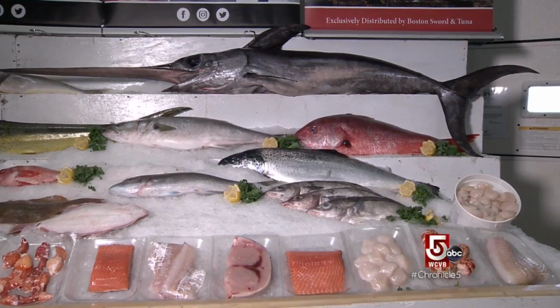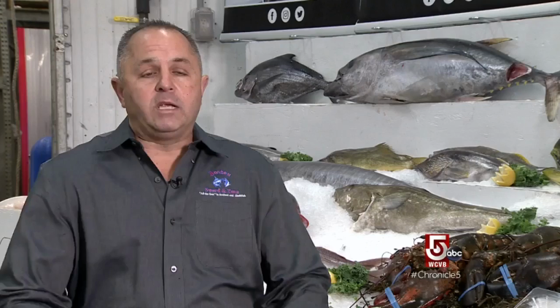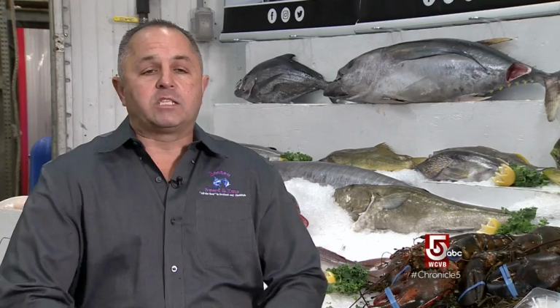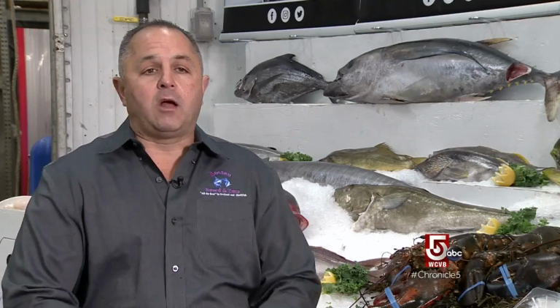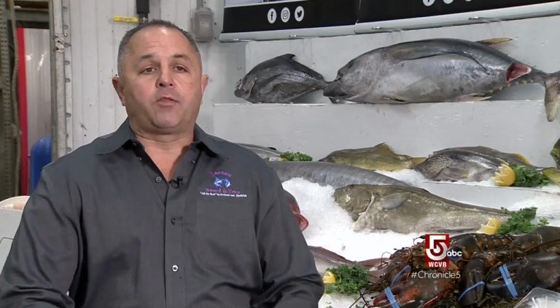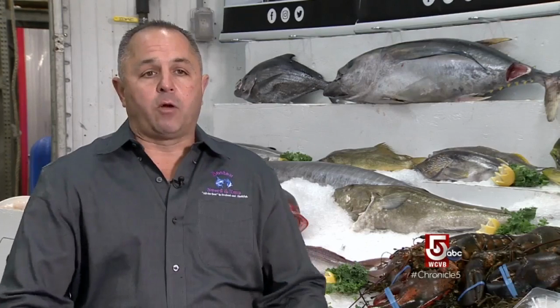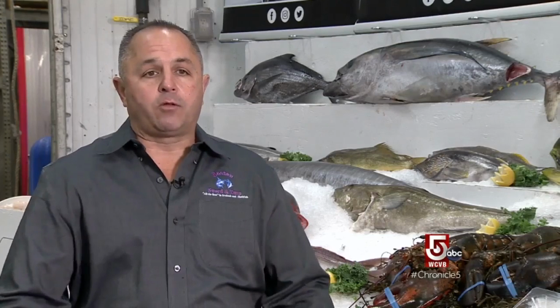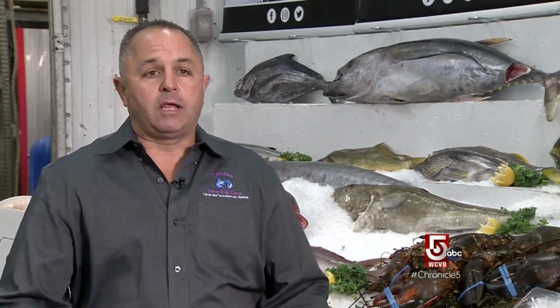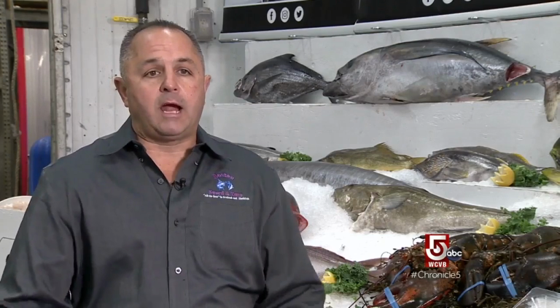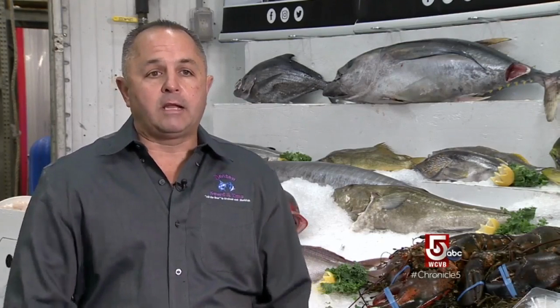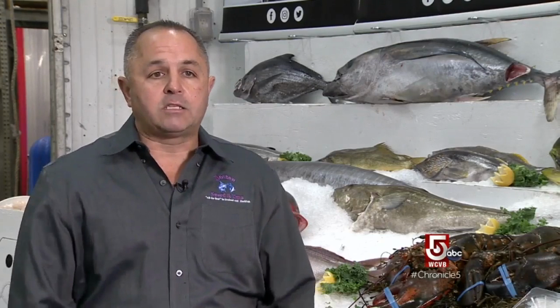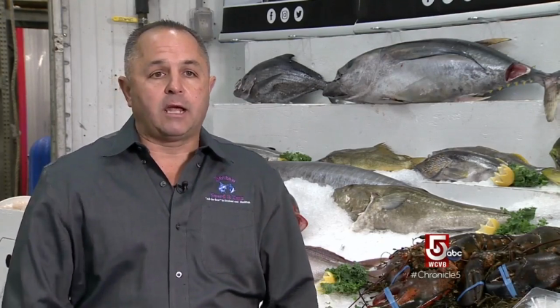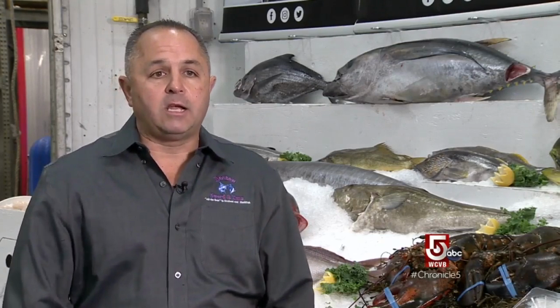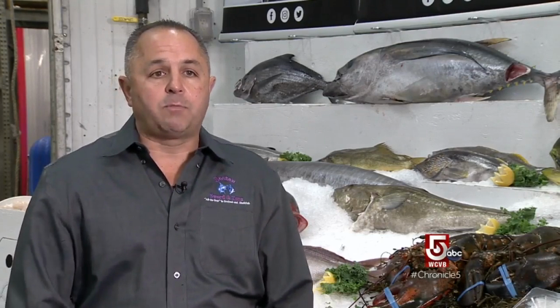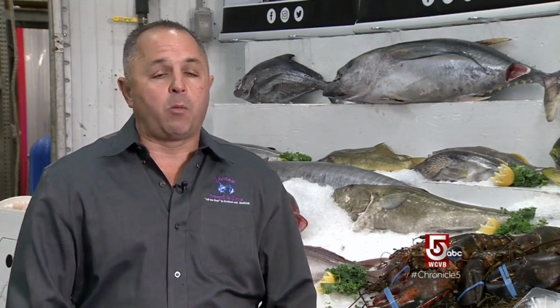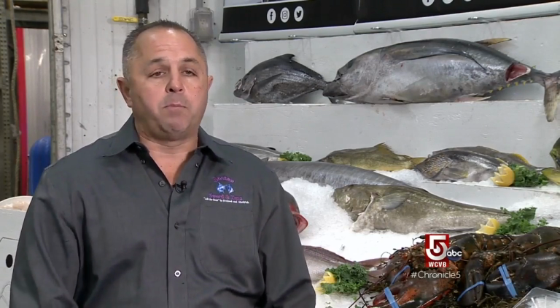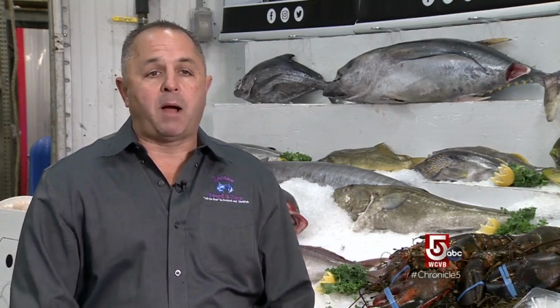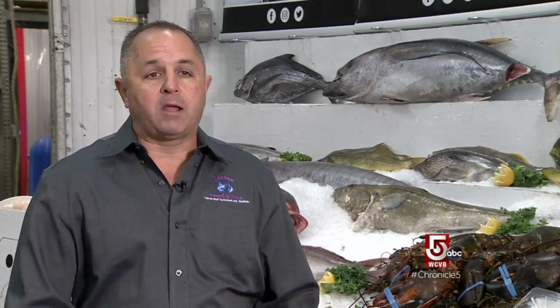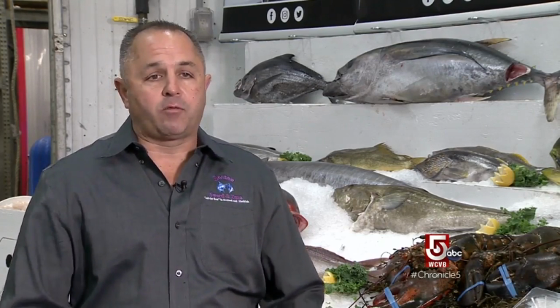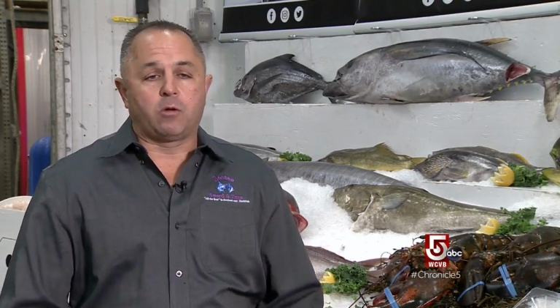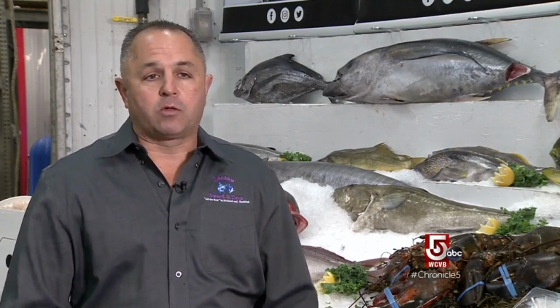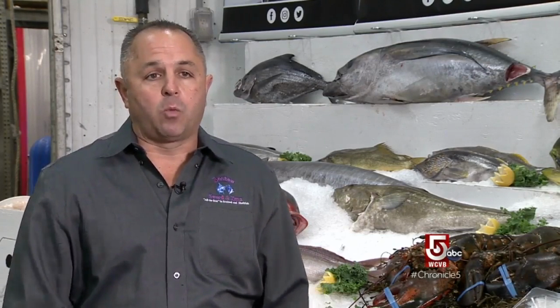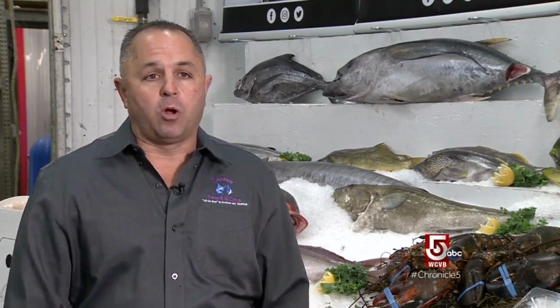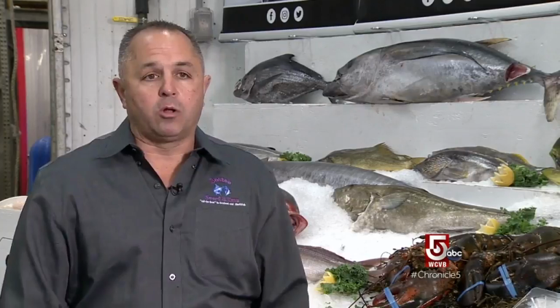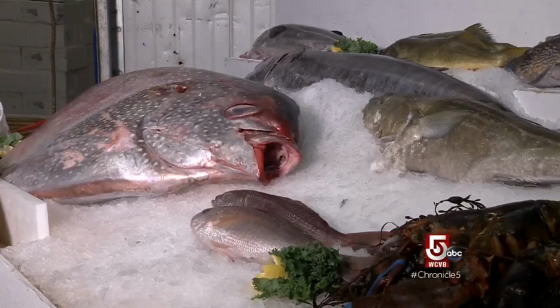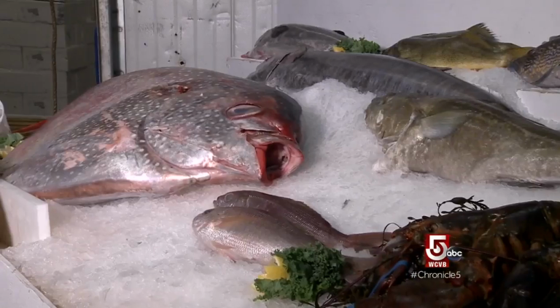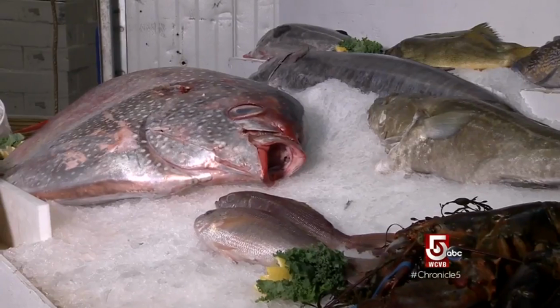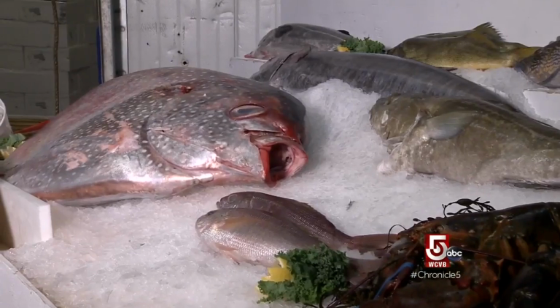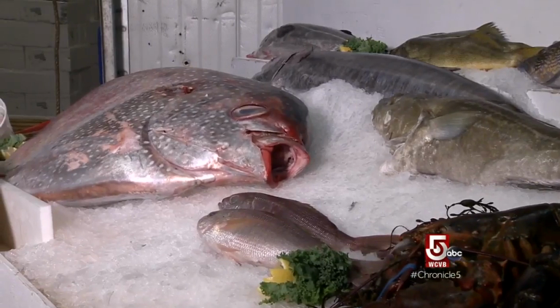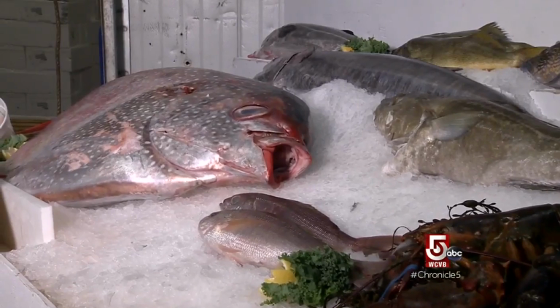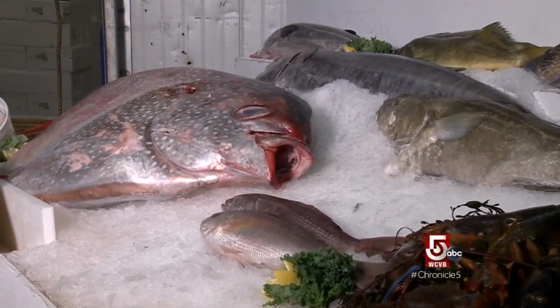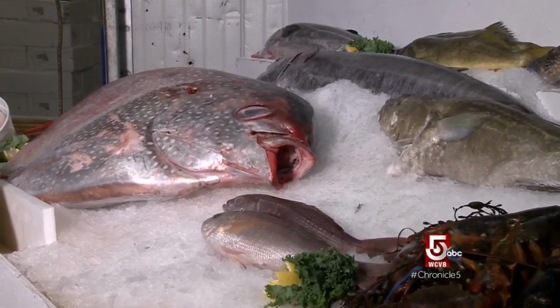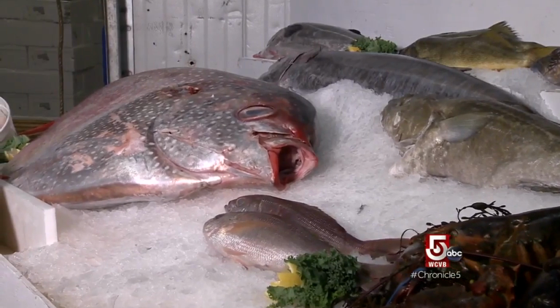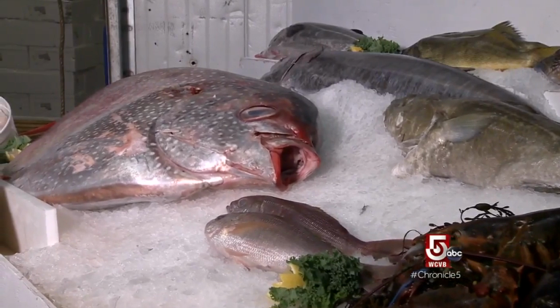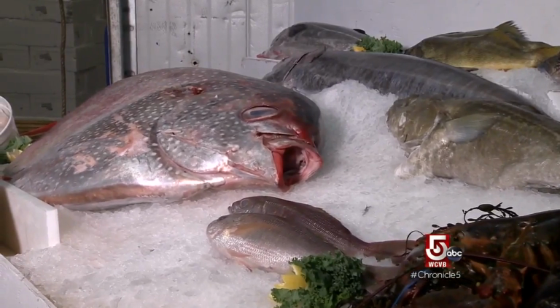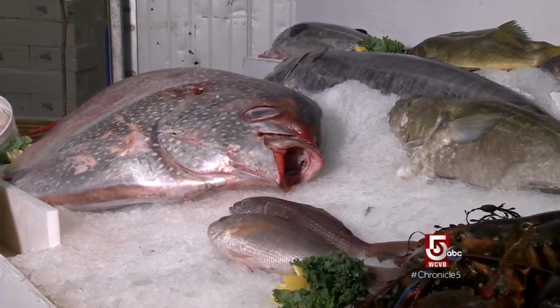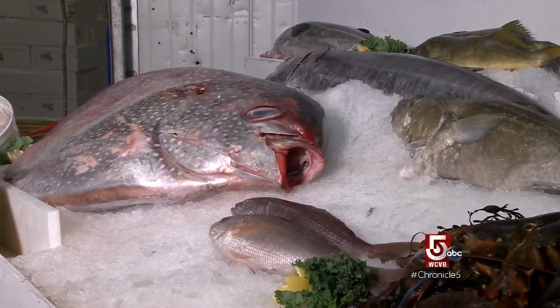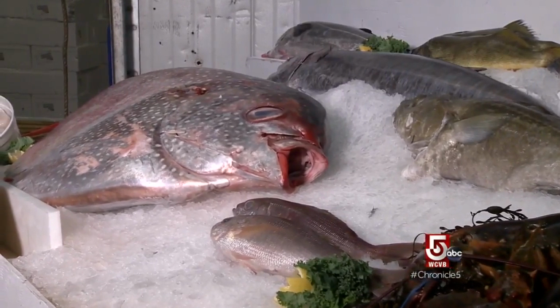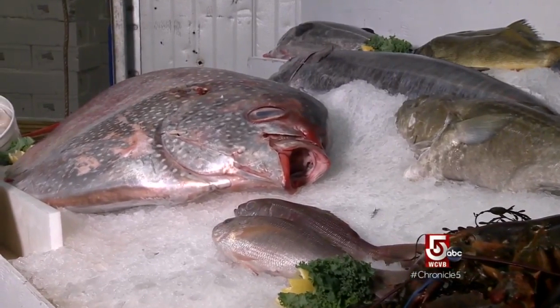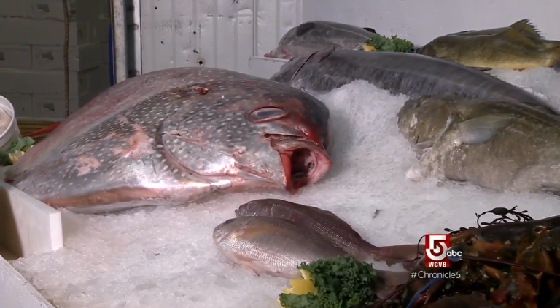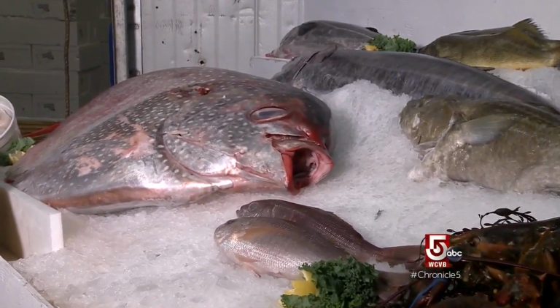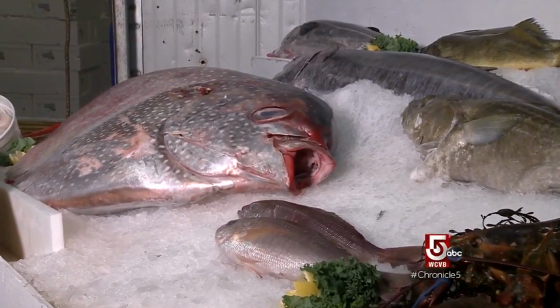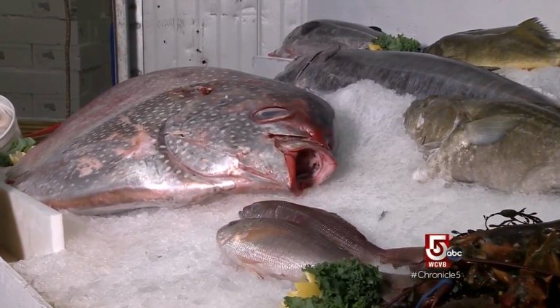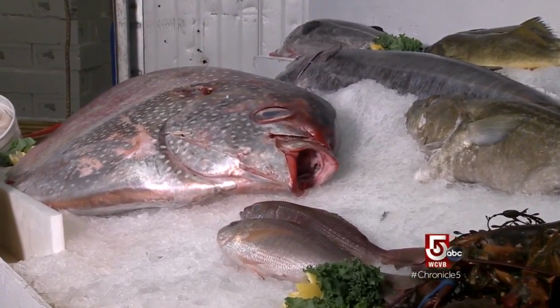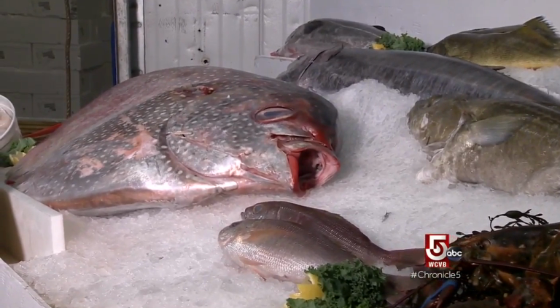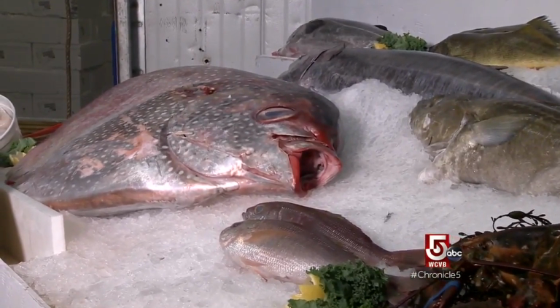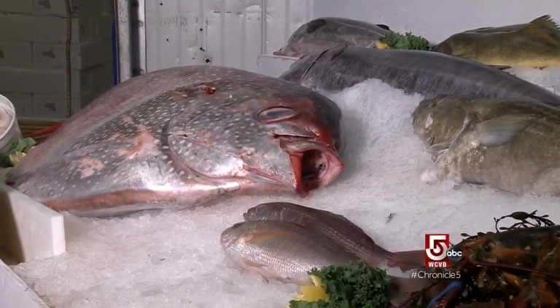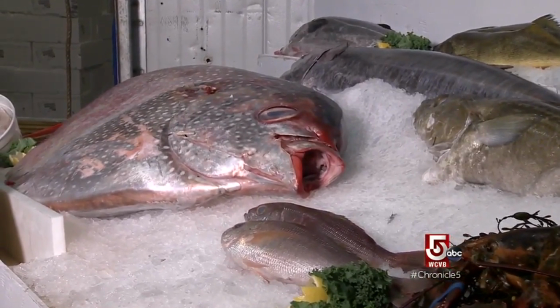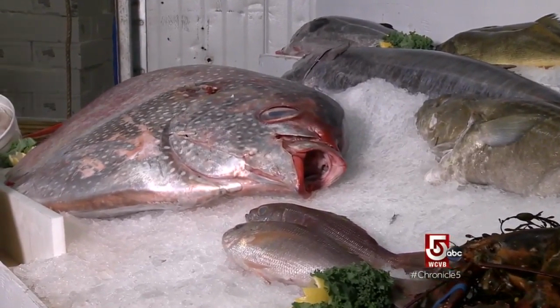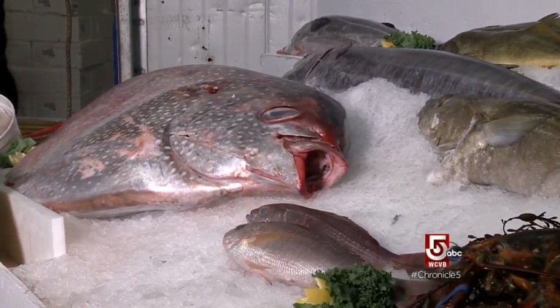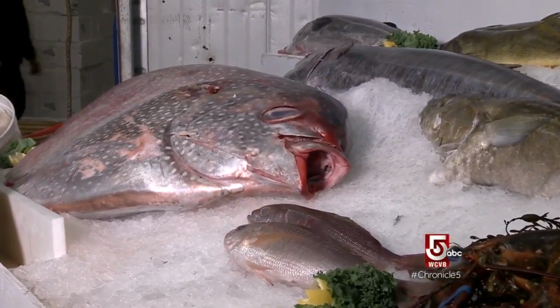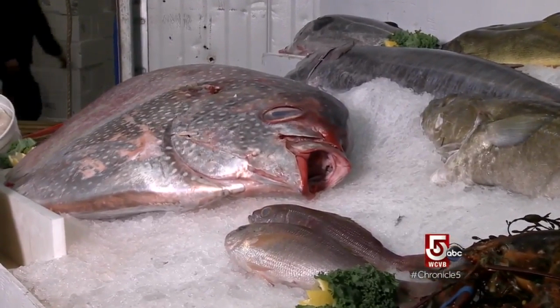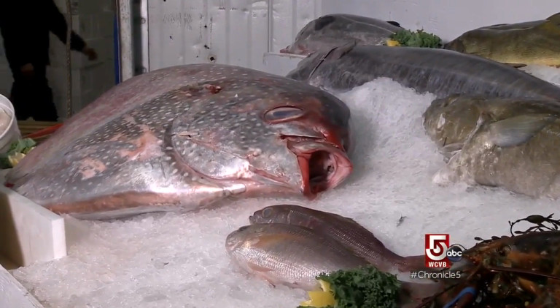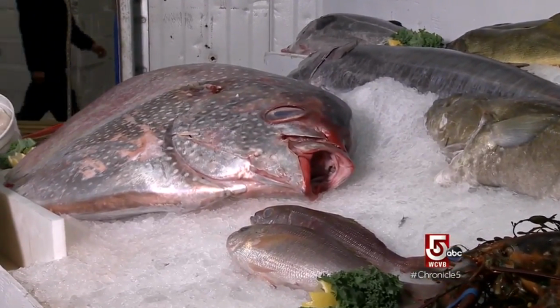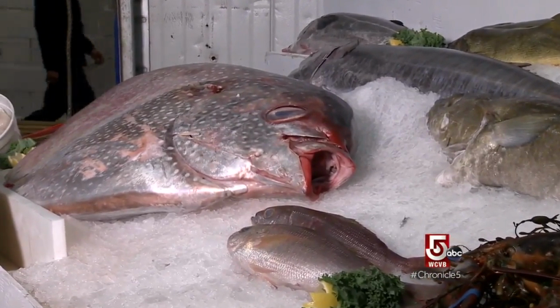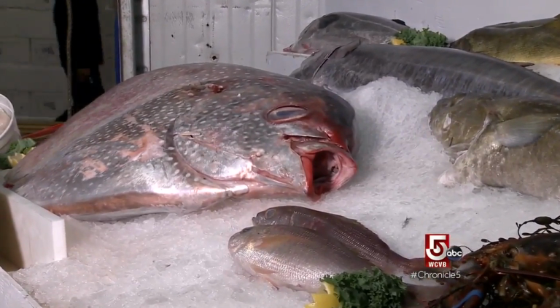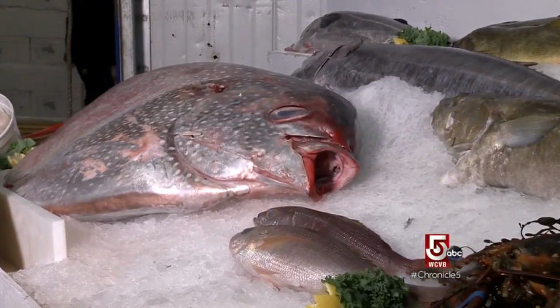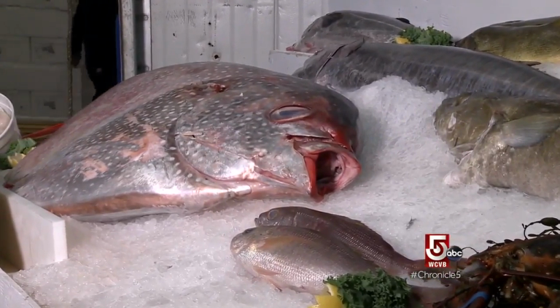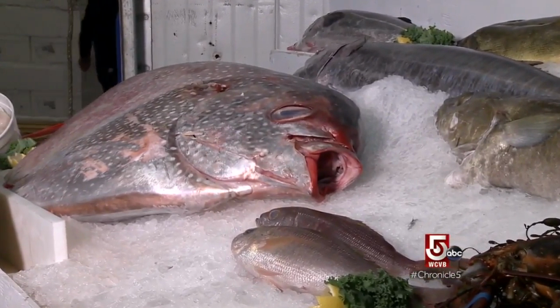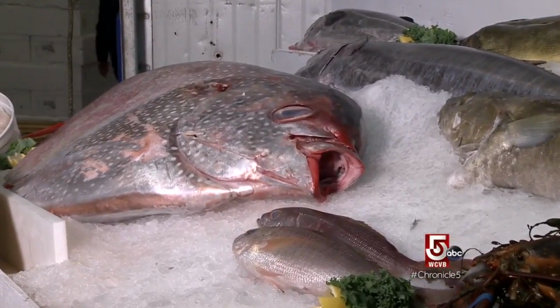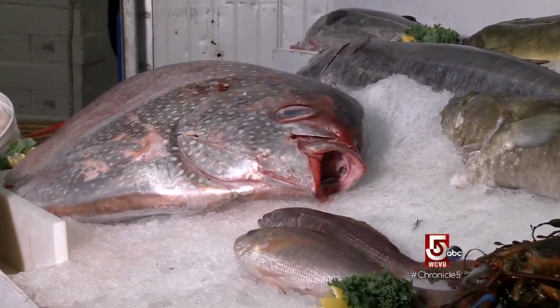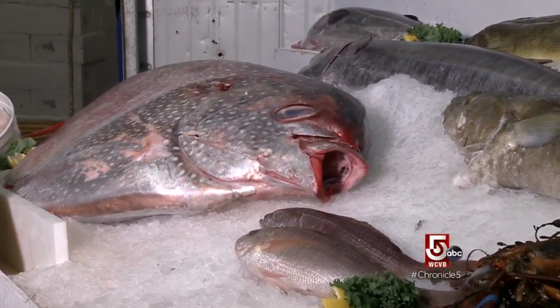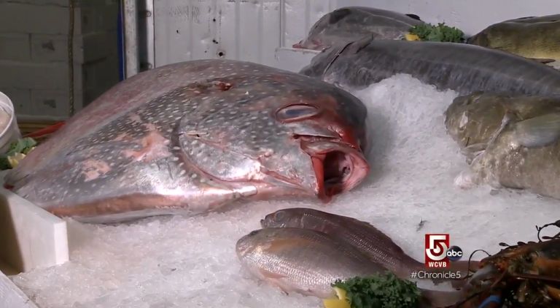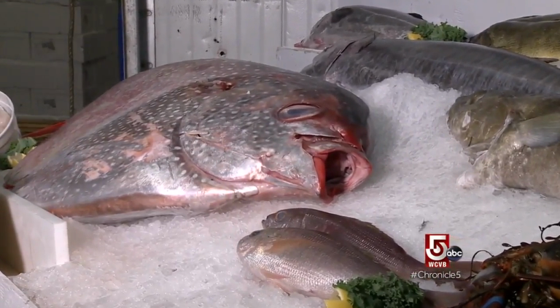We sell throughout the United States, but we buy throughout the world. This fish right here is caught off of Hawaii — it's an opa, otherwise known as a moonfish.